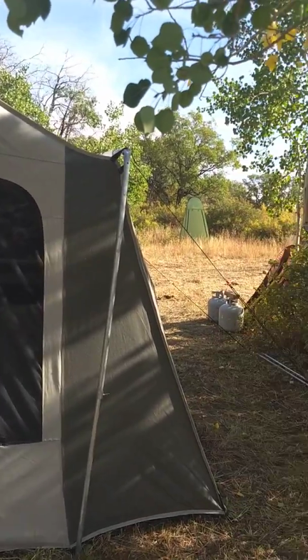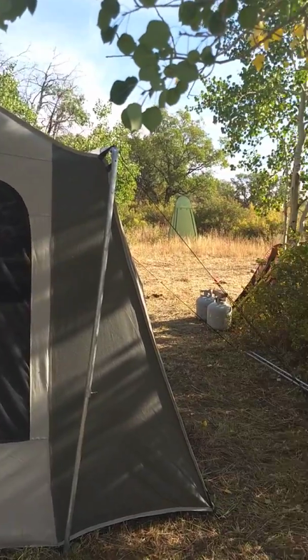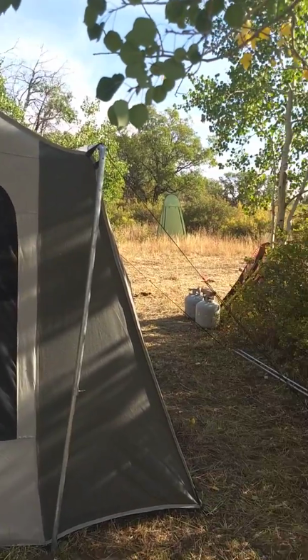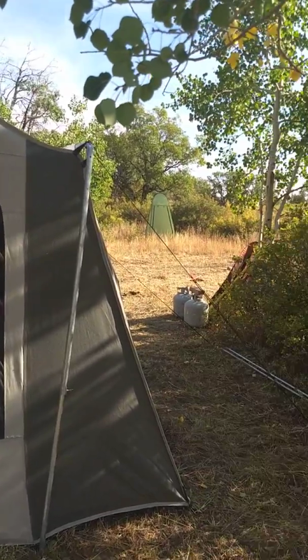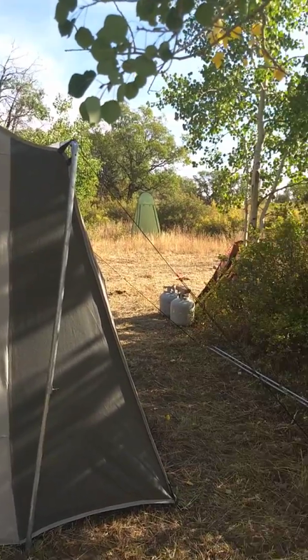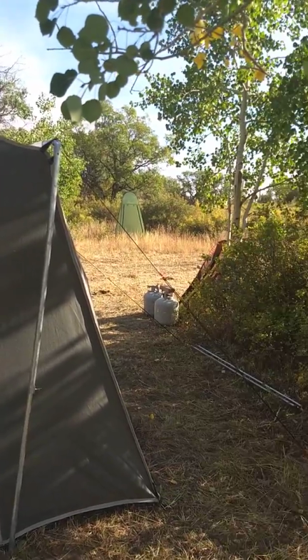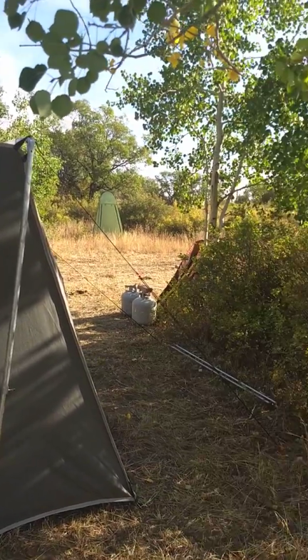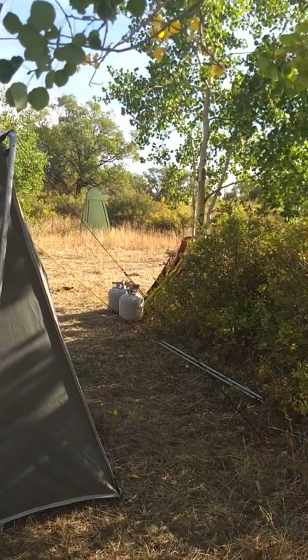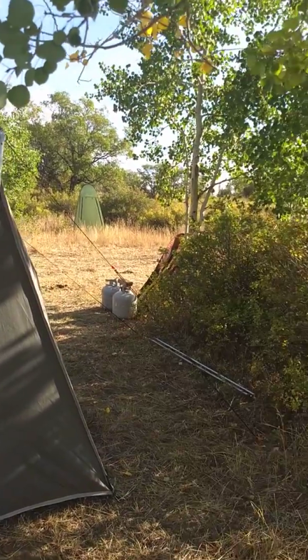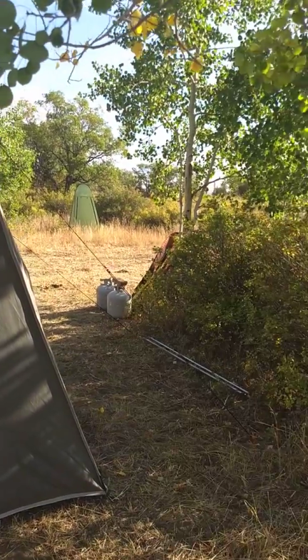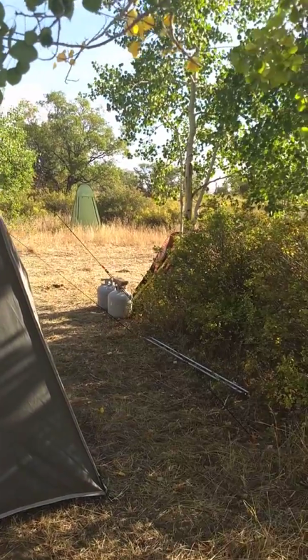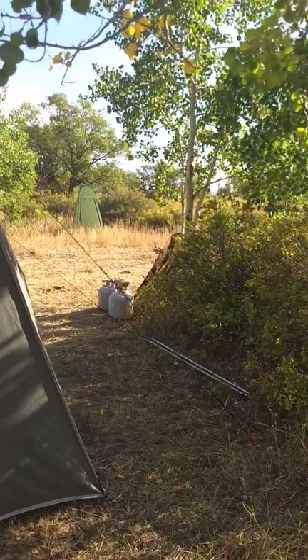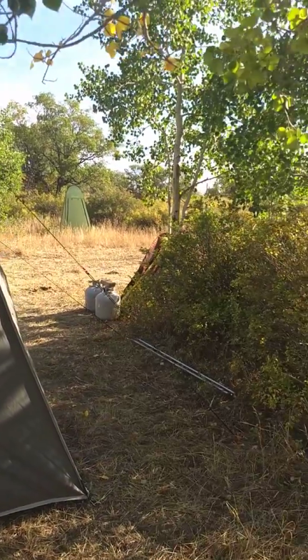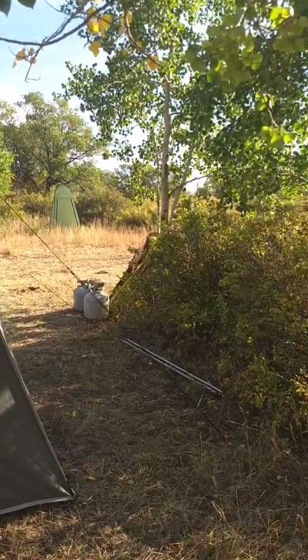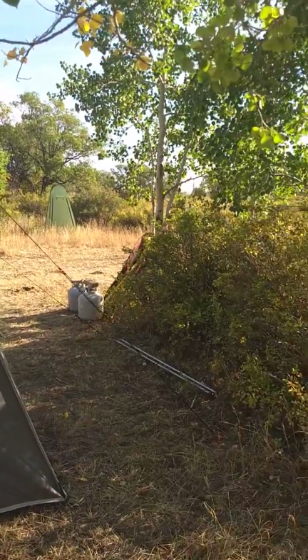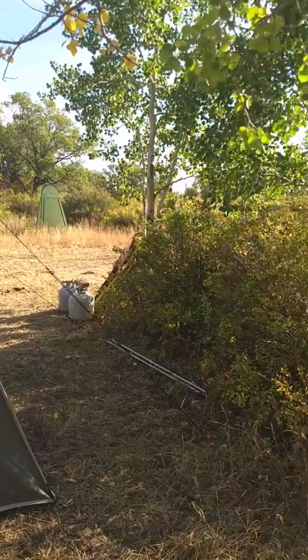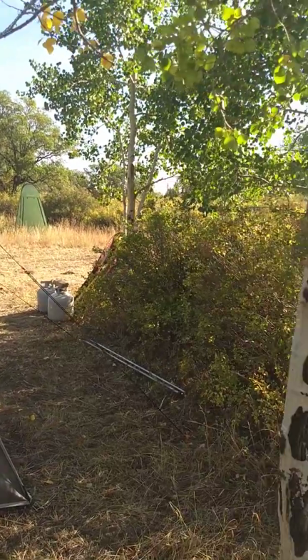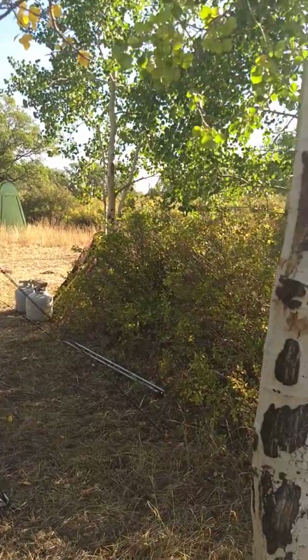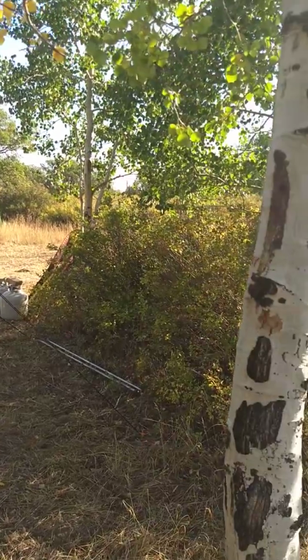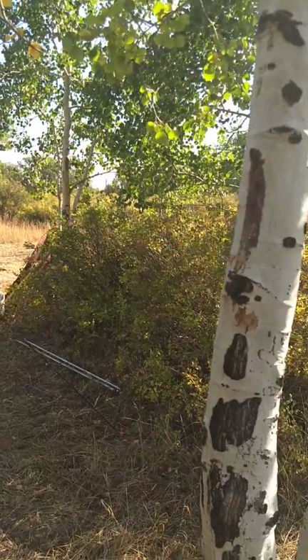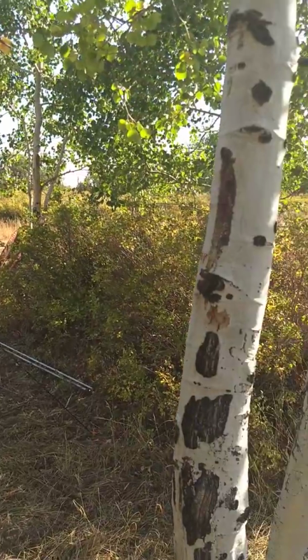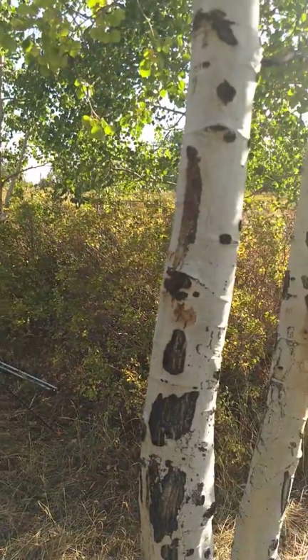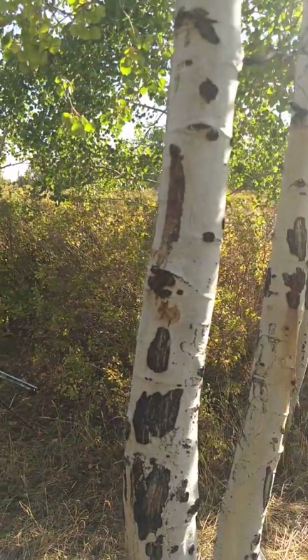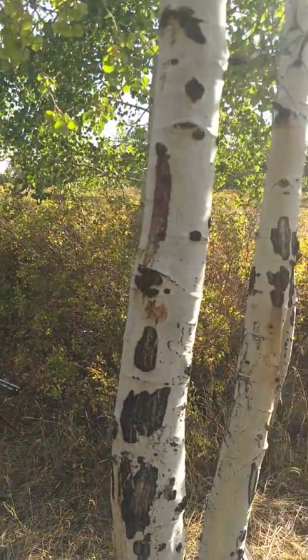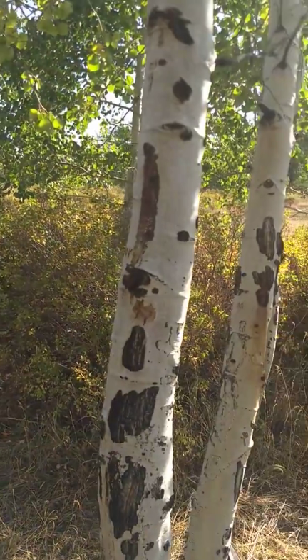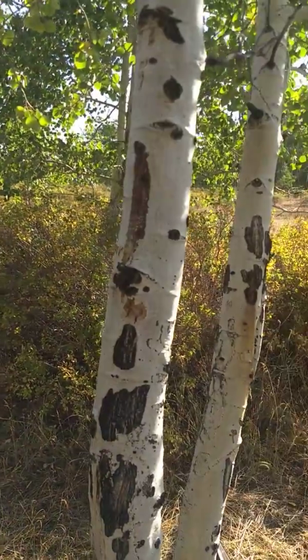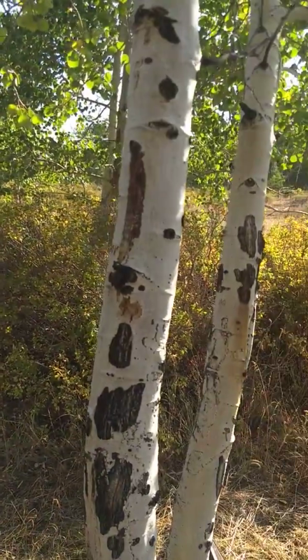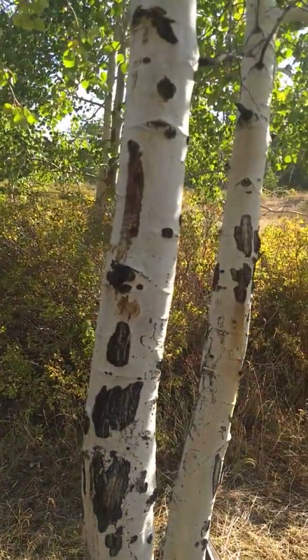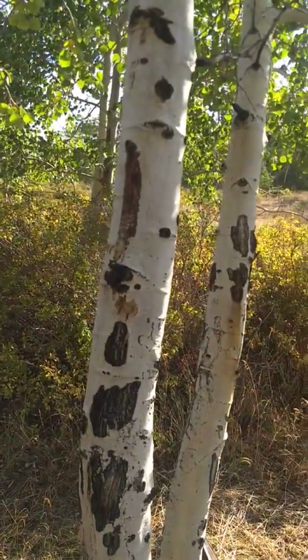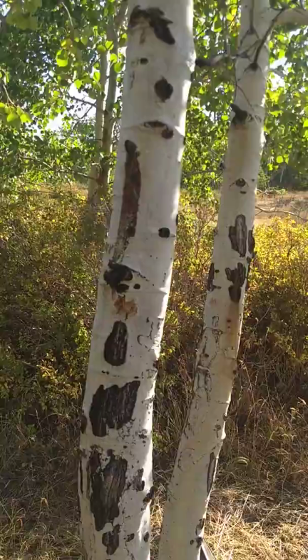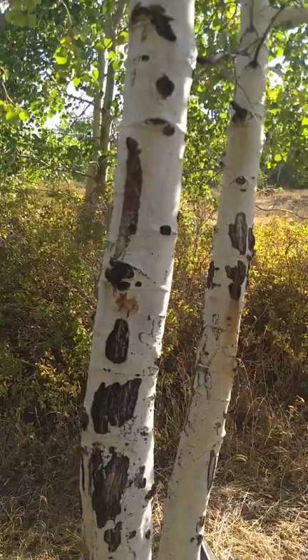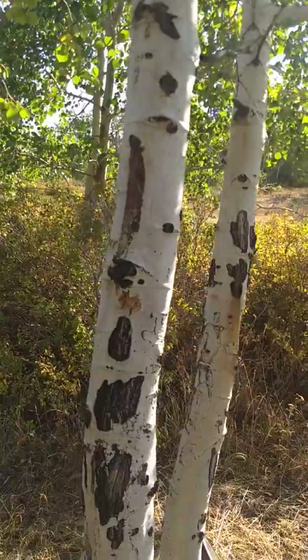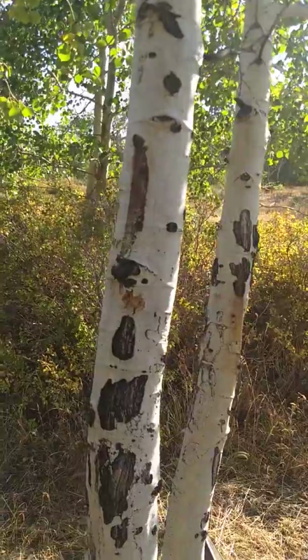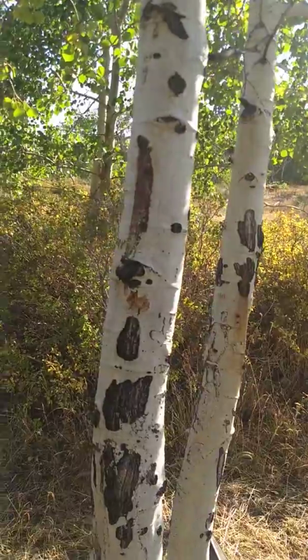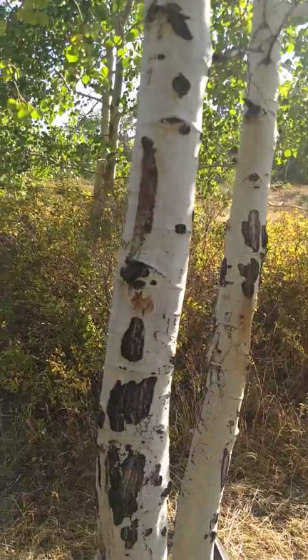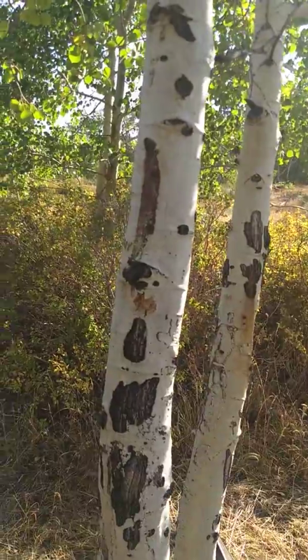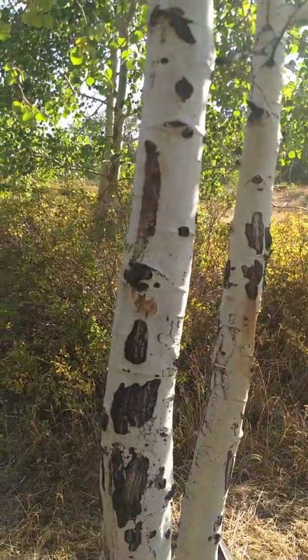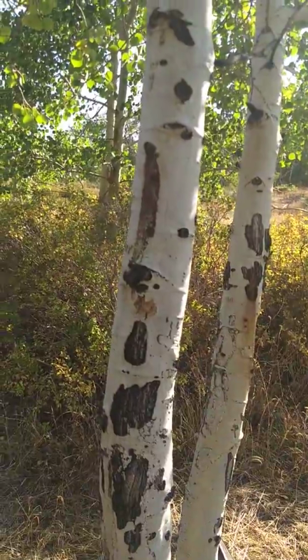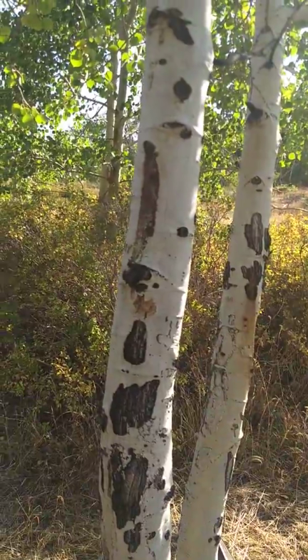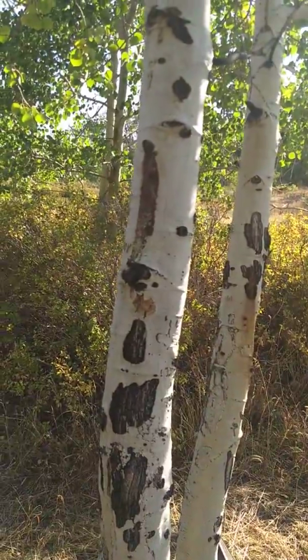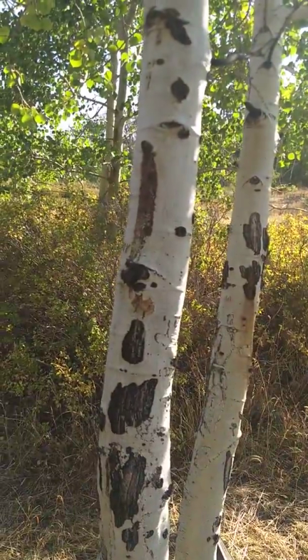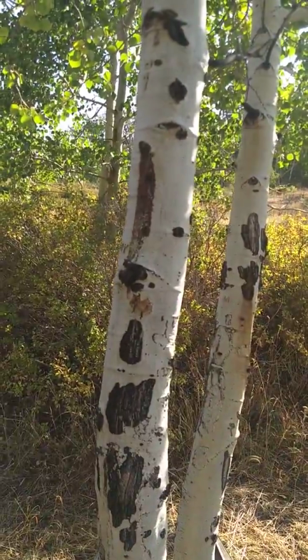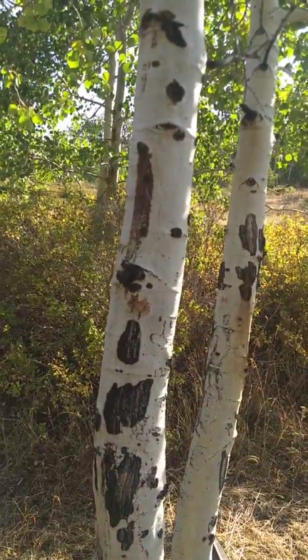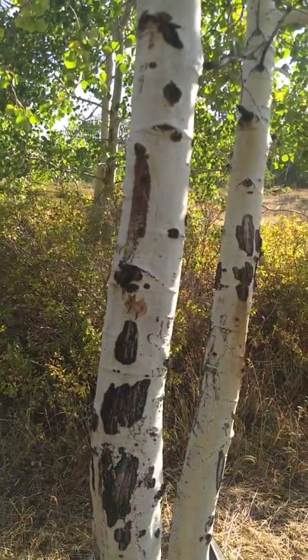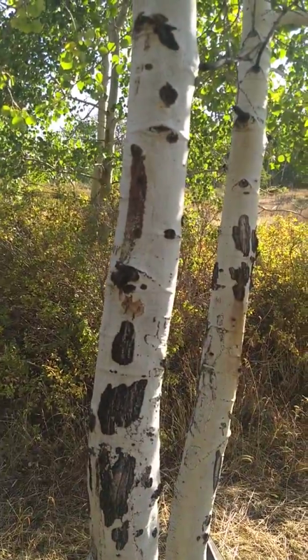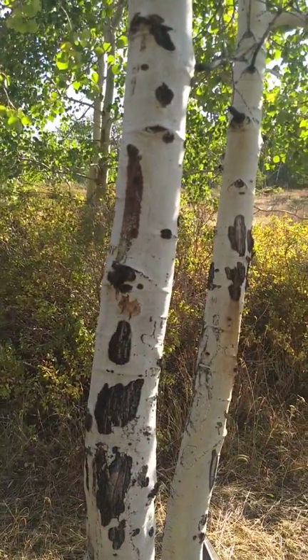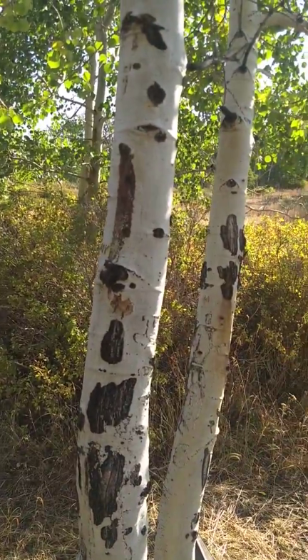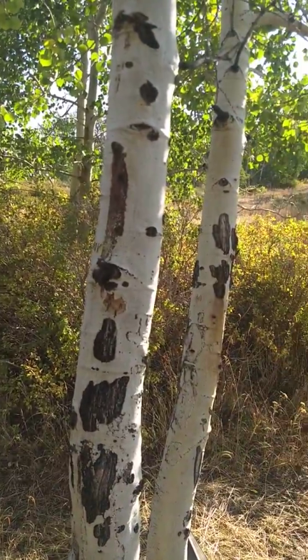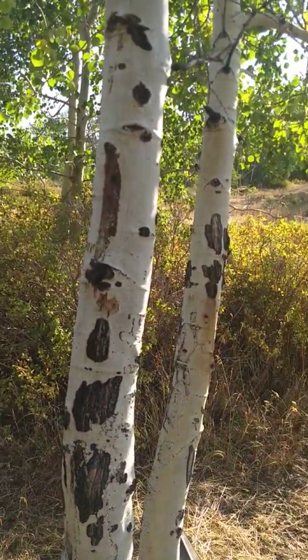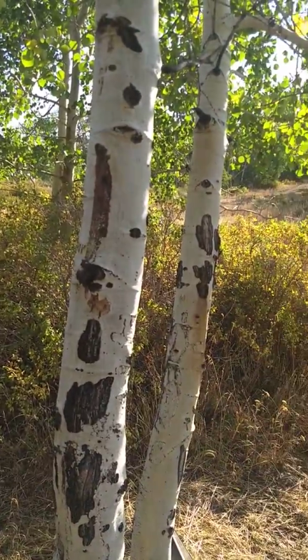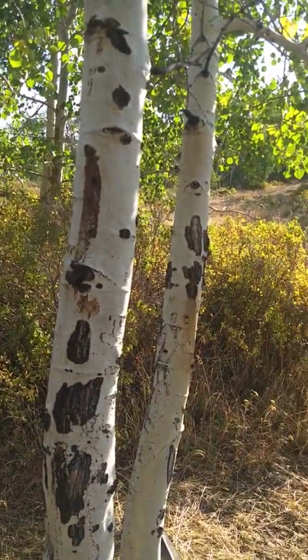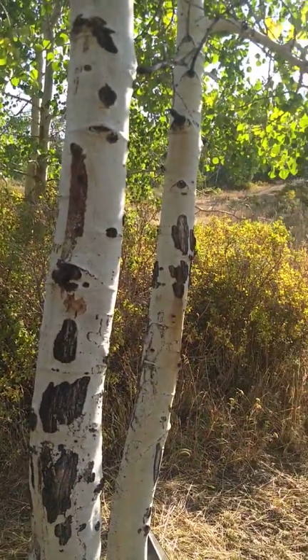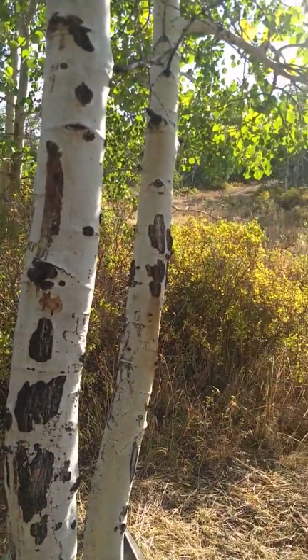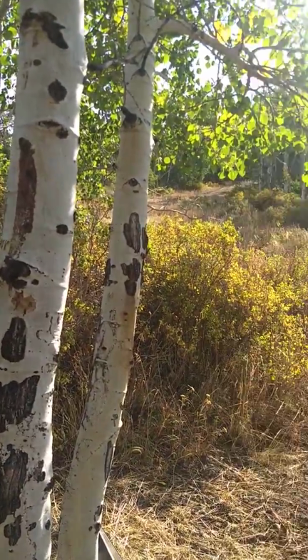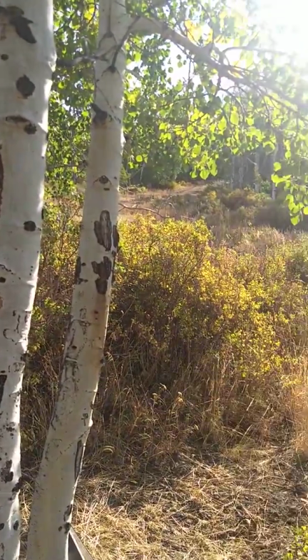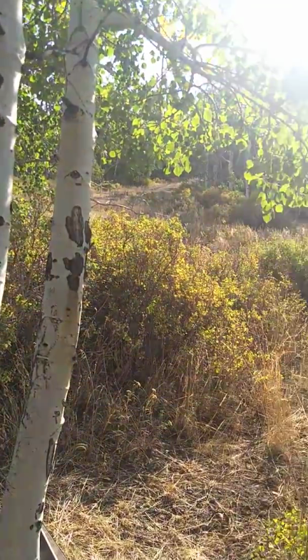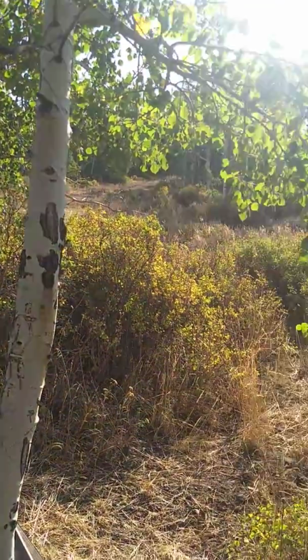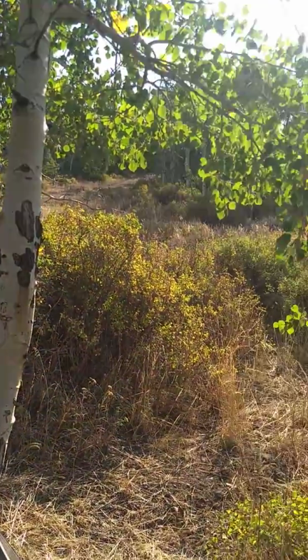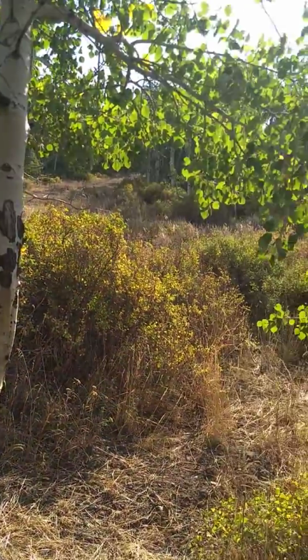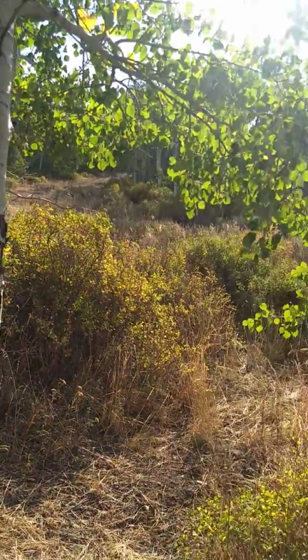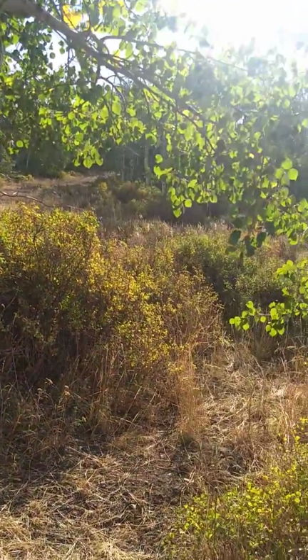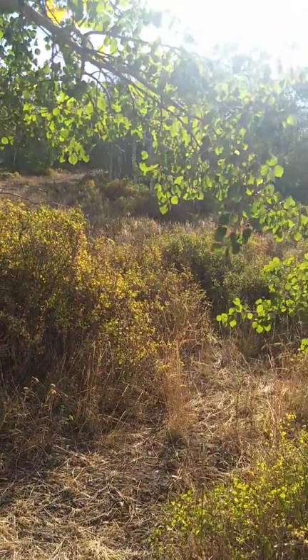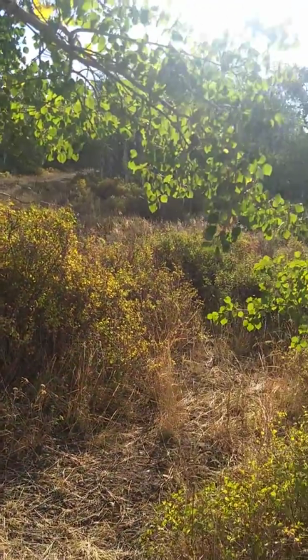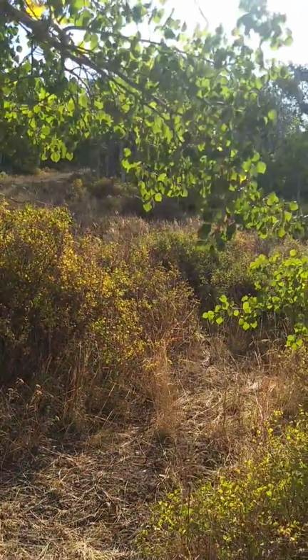Not a lot has changed this year. It's pretty much the same elk camp, same tent. I did get a new phone, so hopefully we won't have any stutters and stops and loss of audio on these videos.